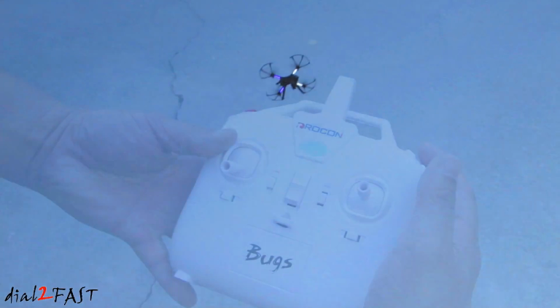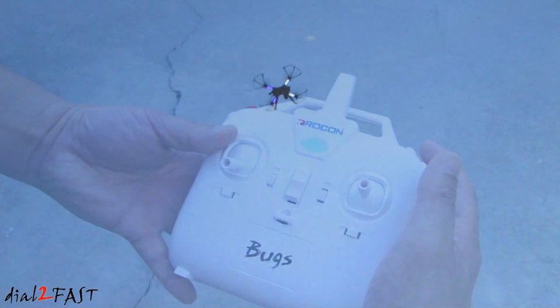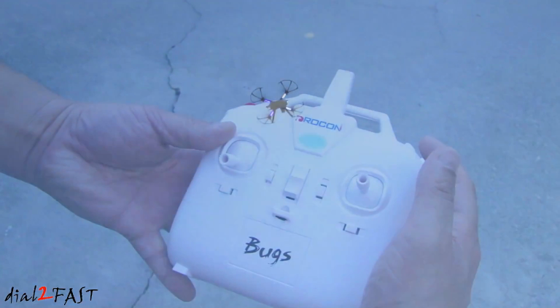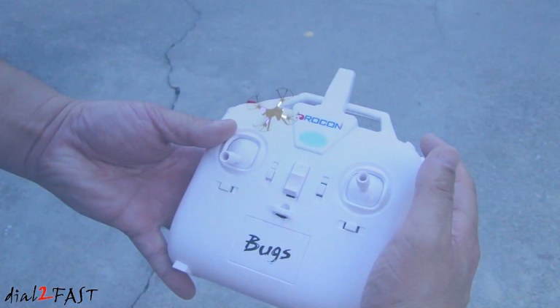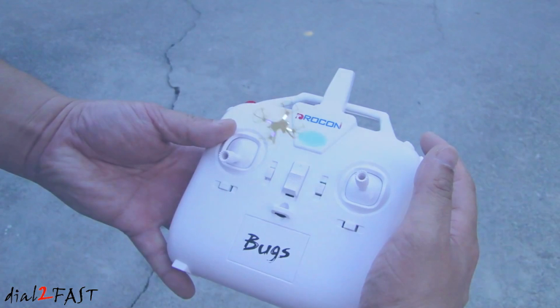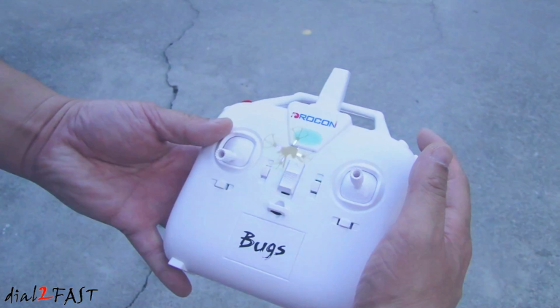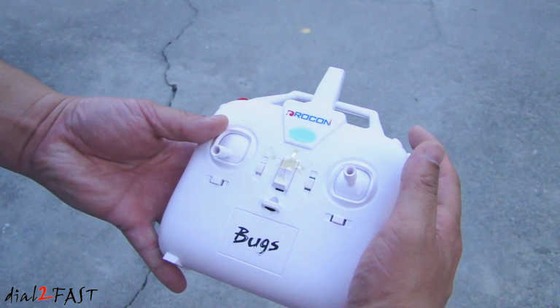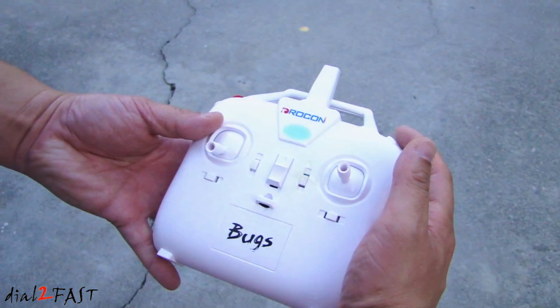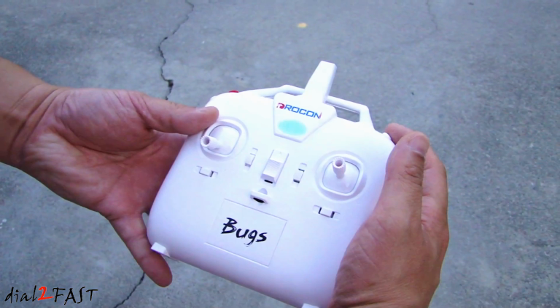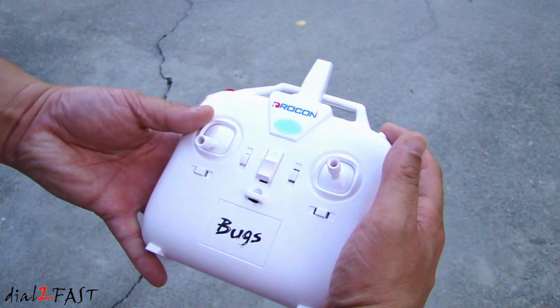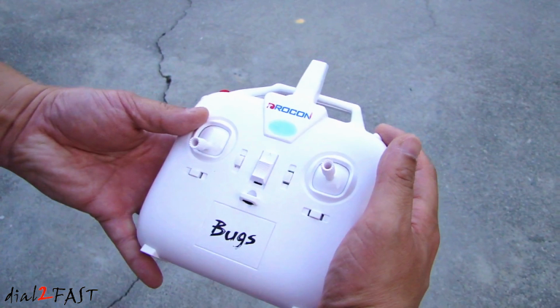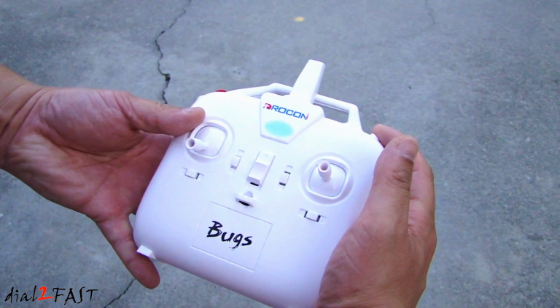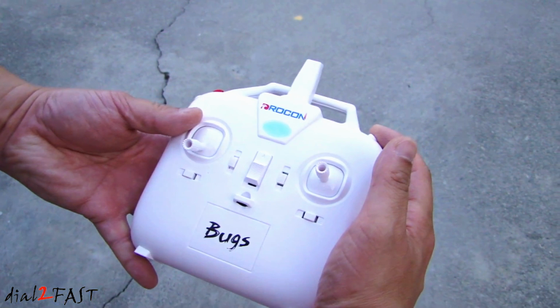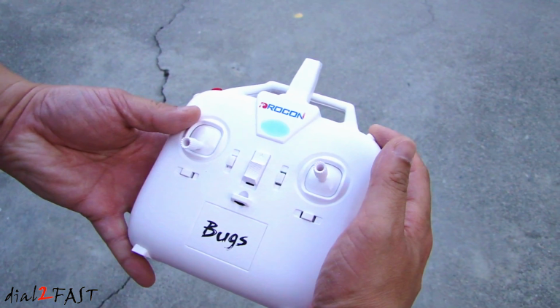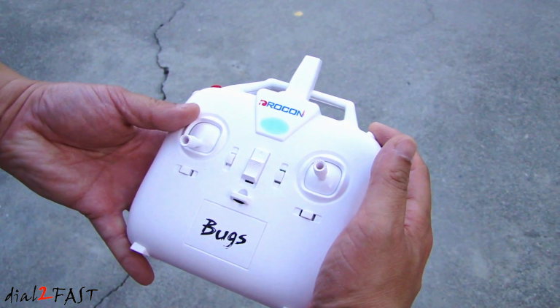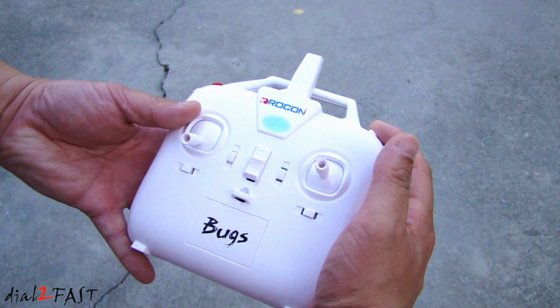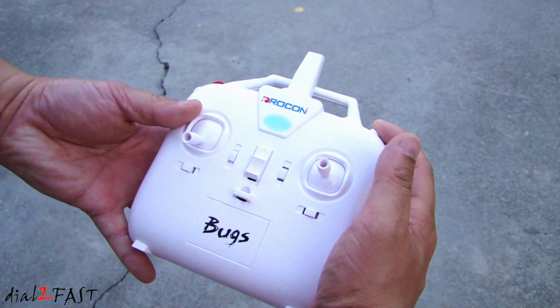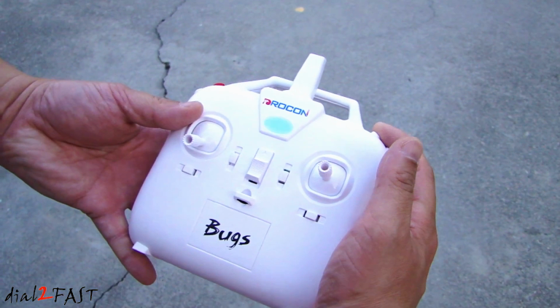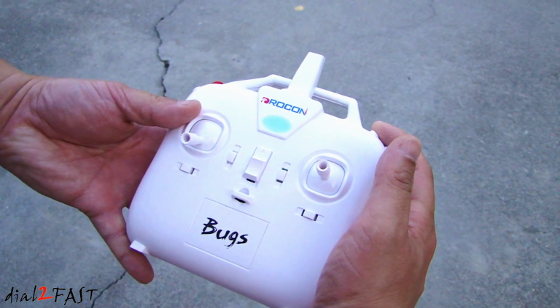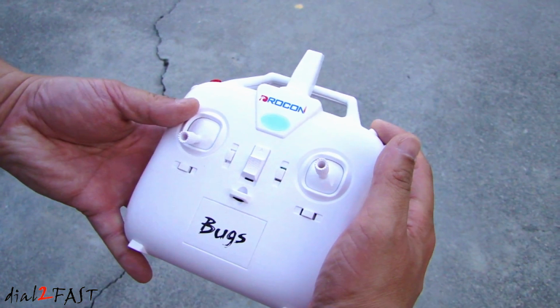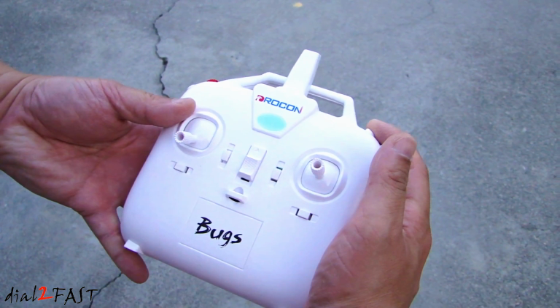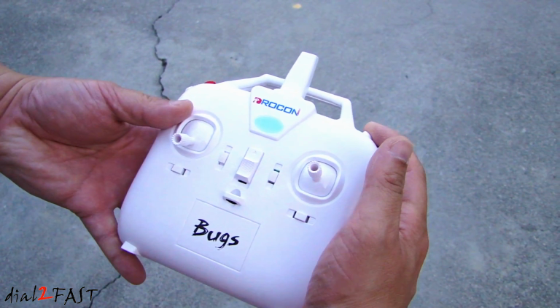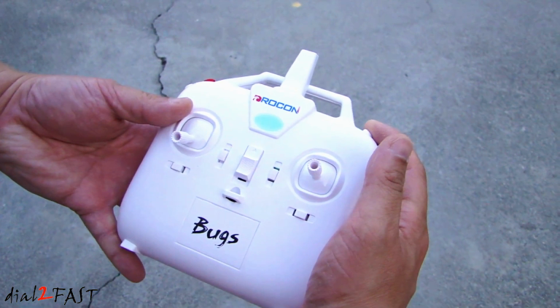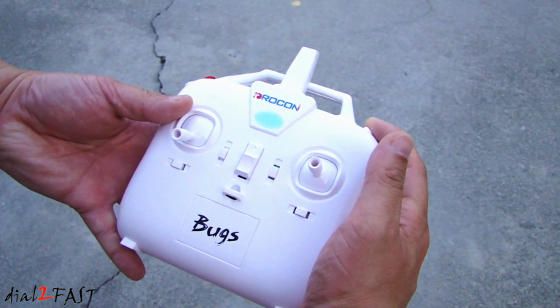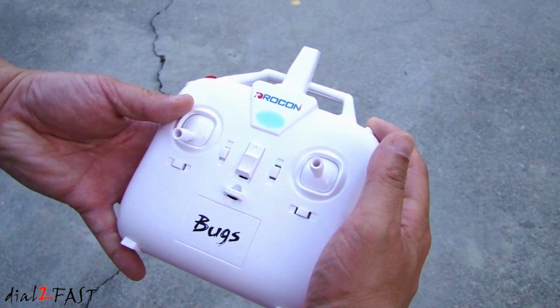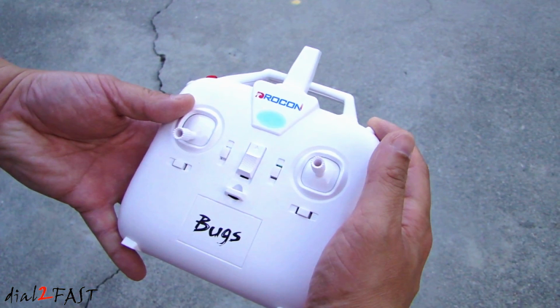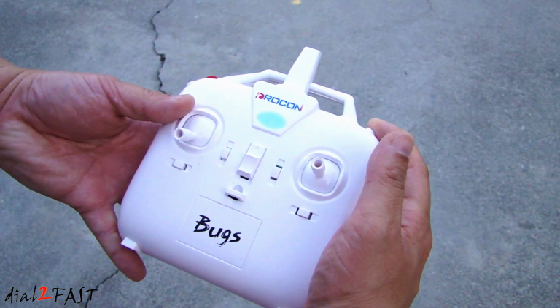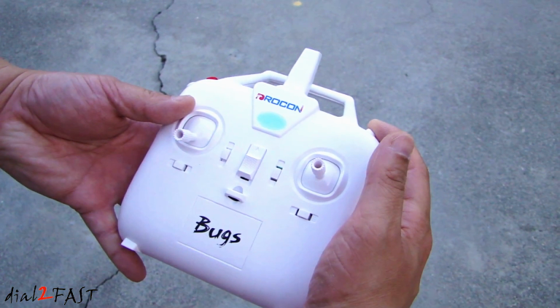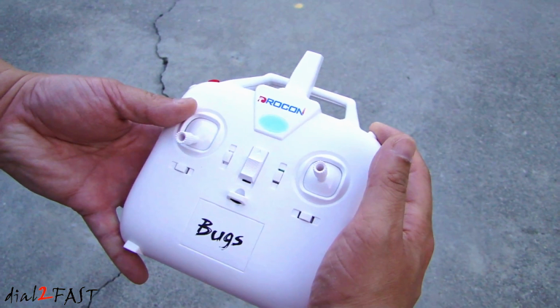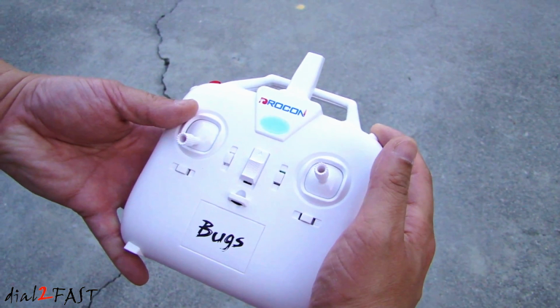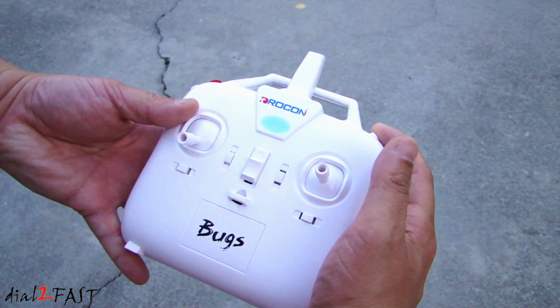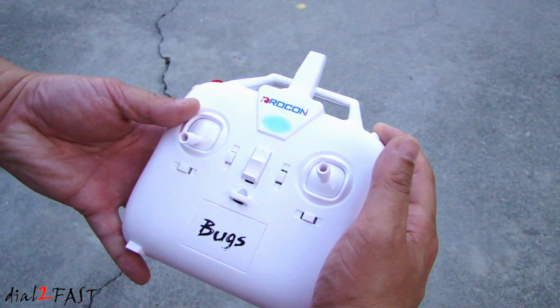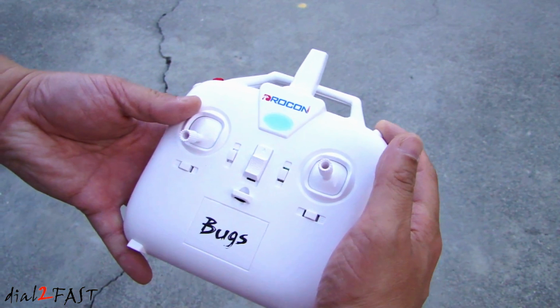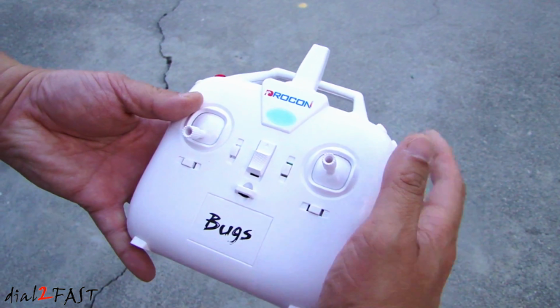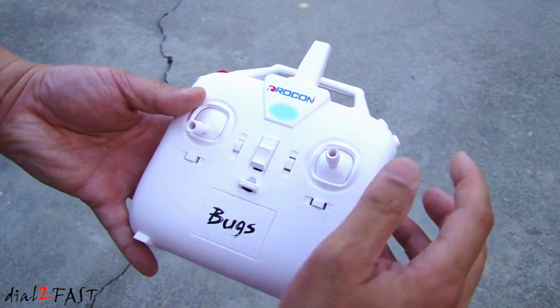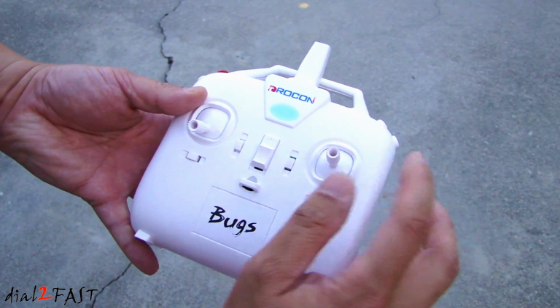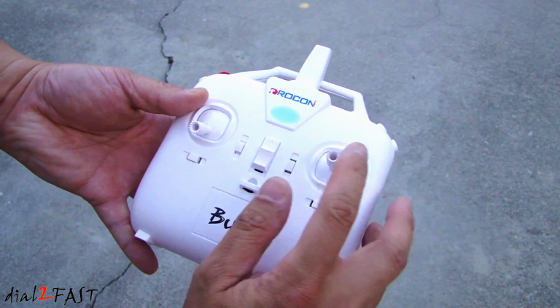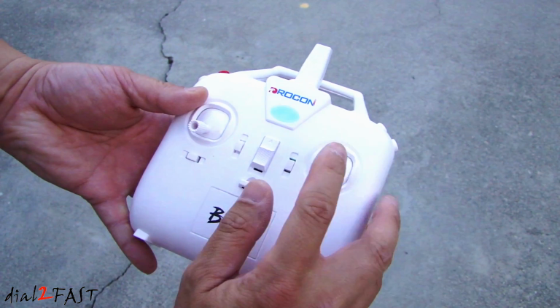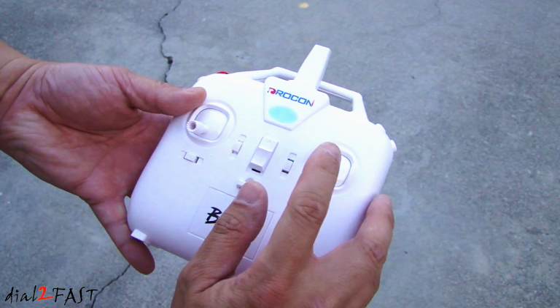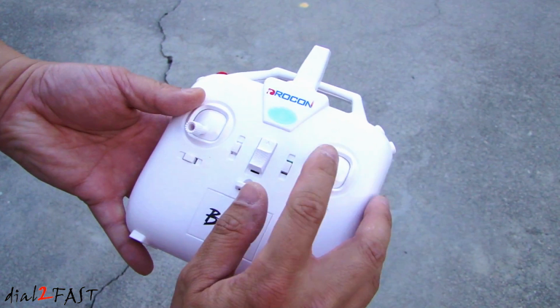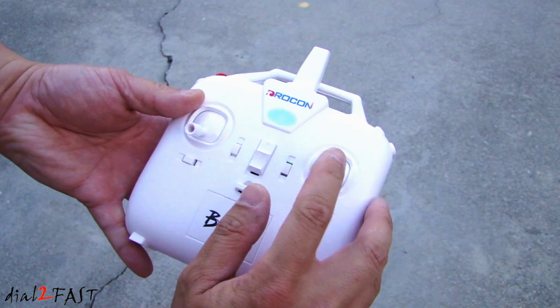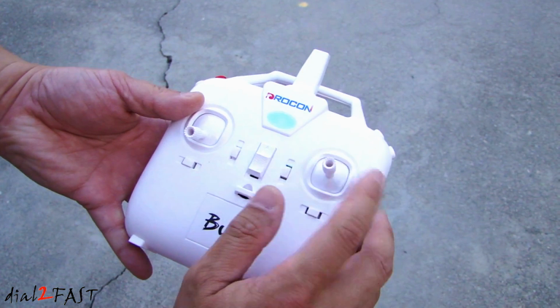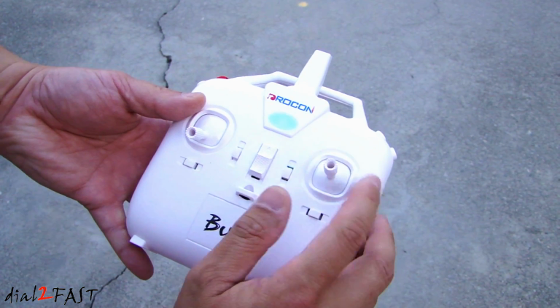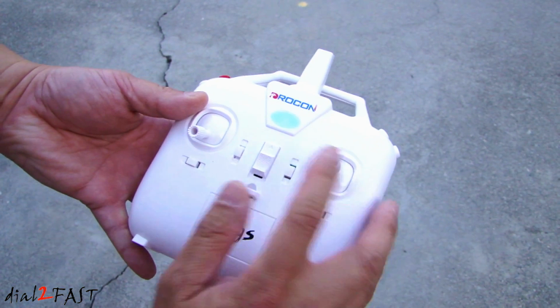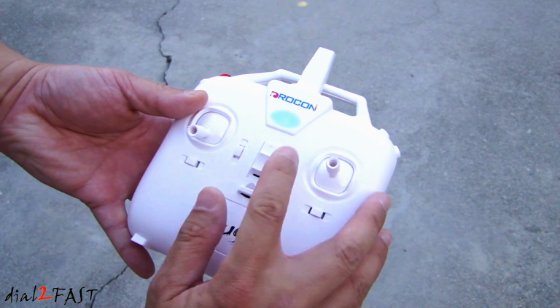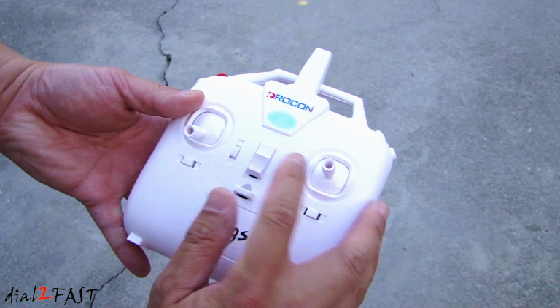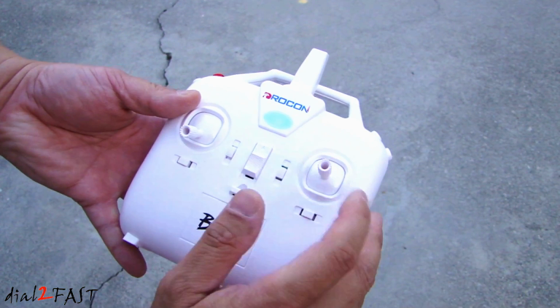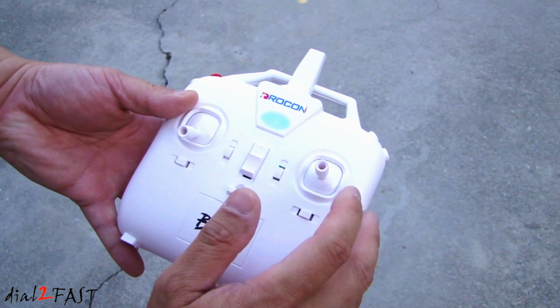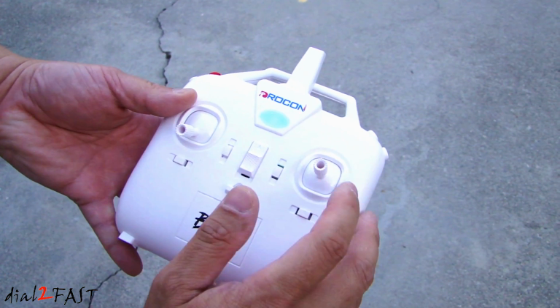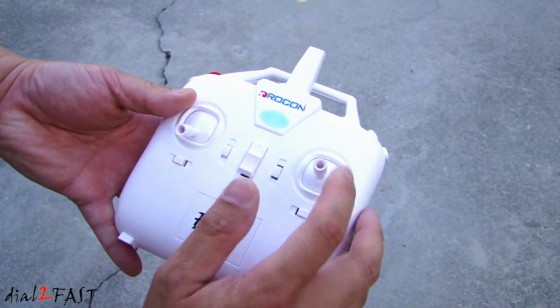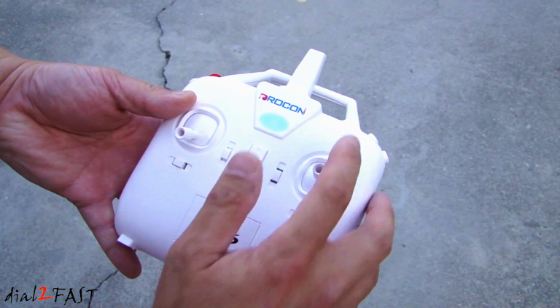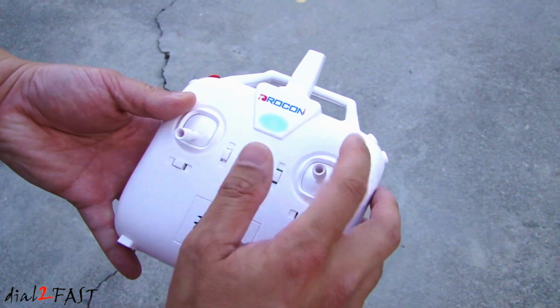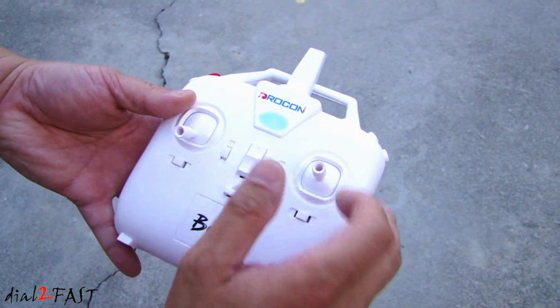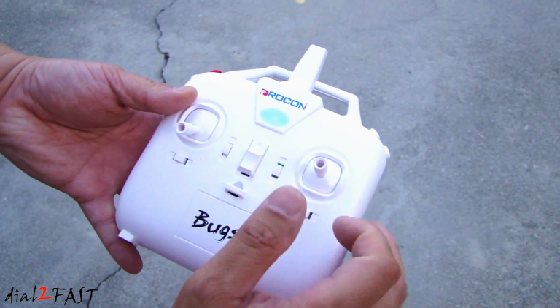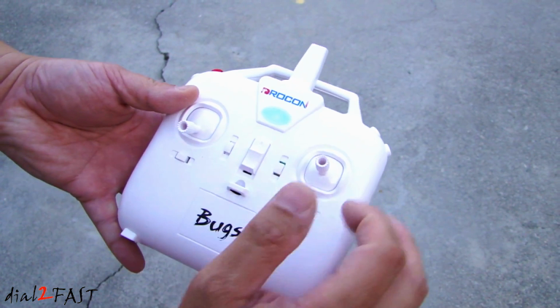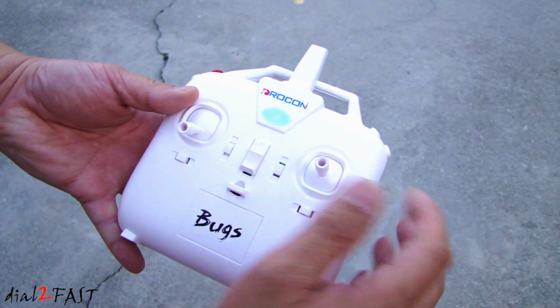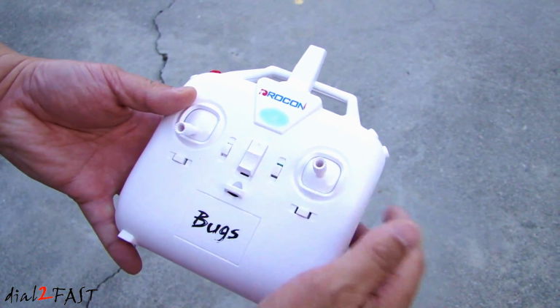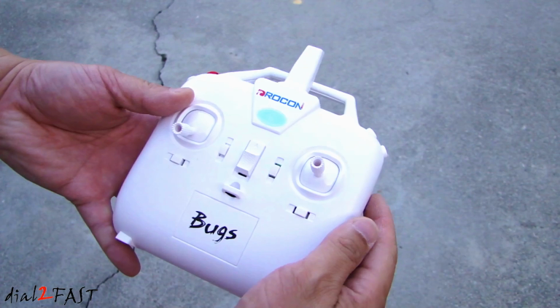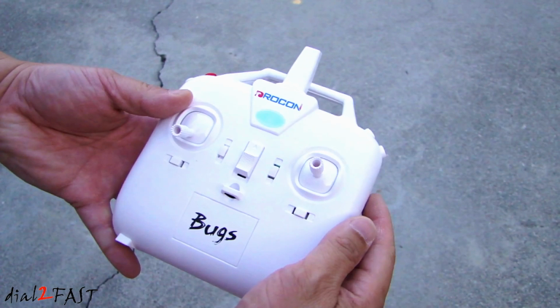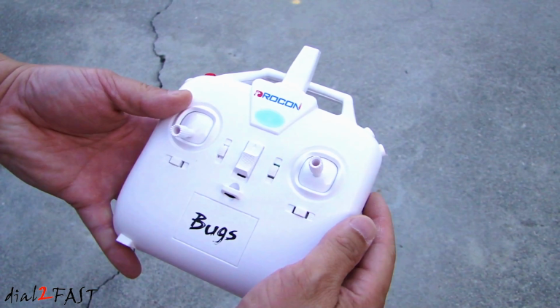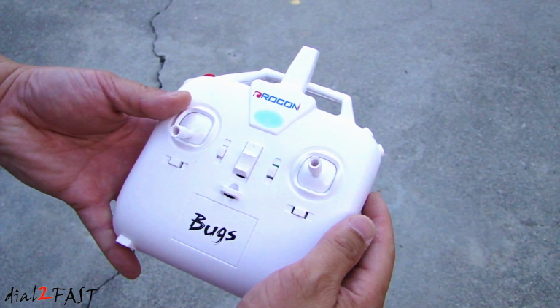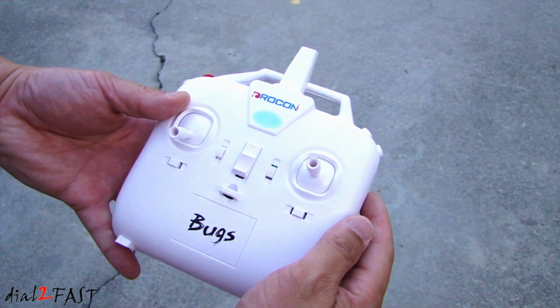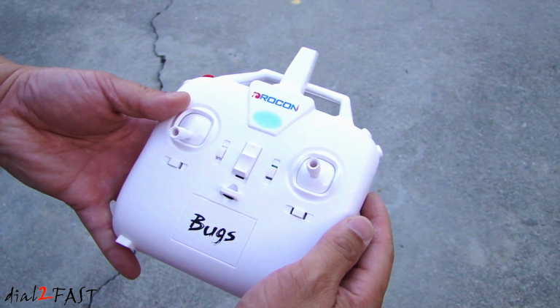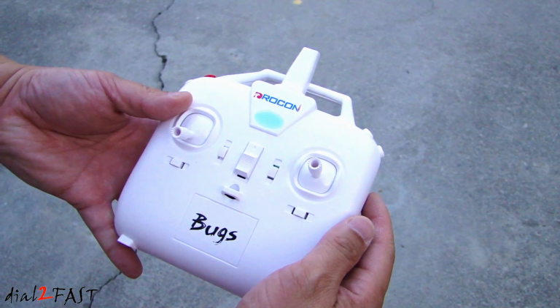To do the flip, press the flip button. While holding that down, you can turn in any direction and it will flip in that direction.